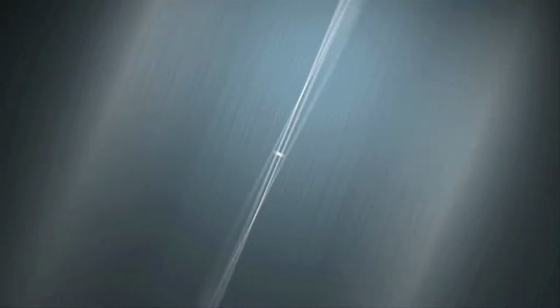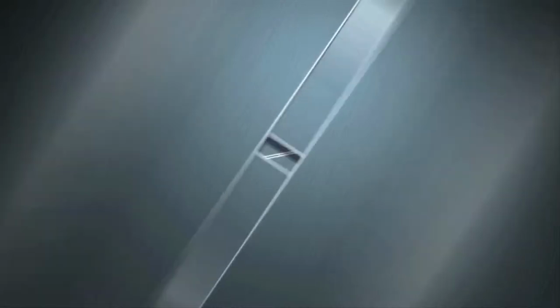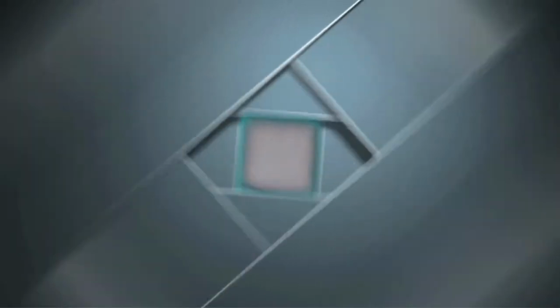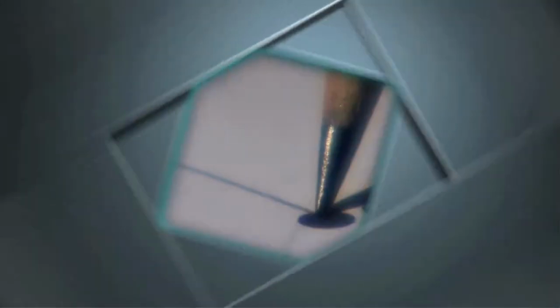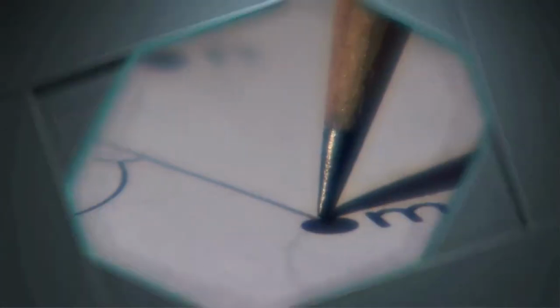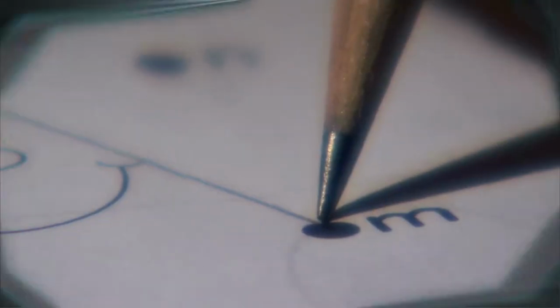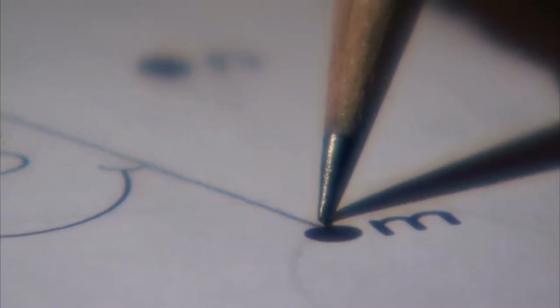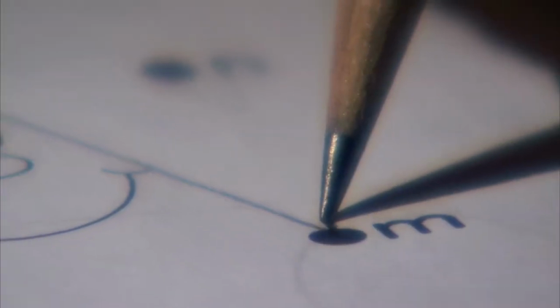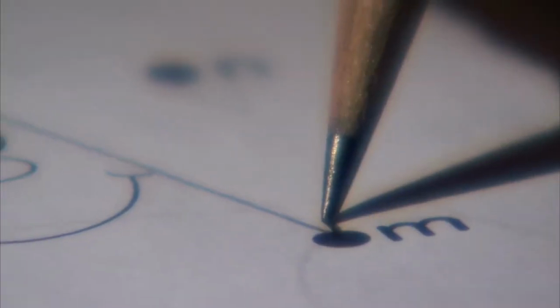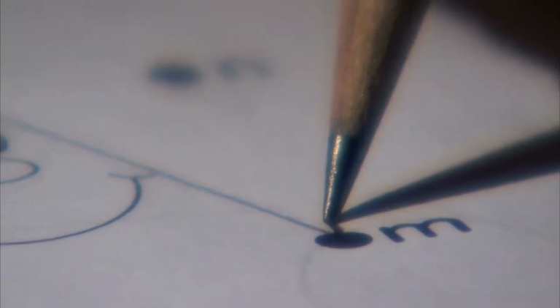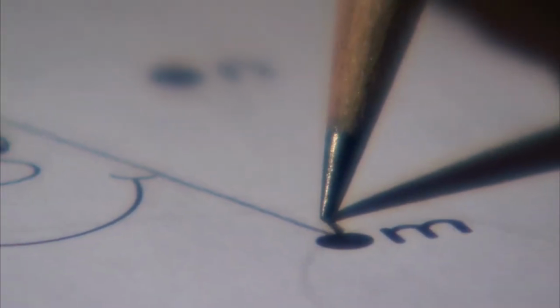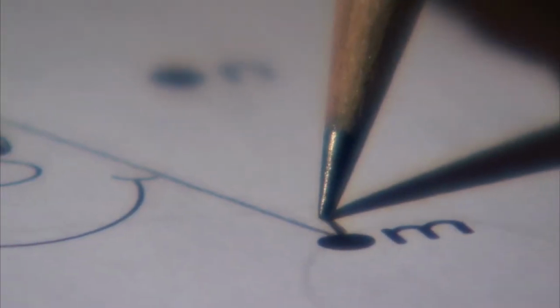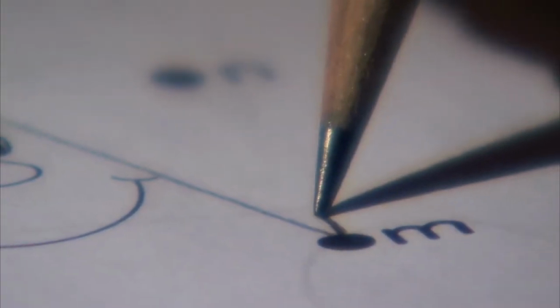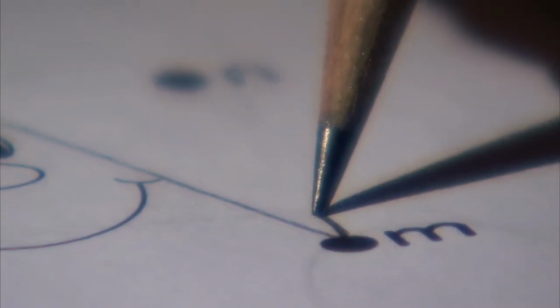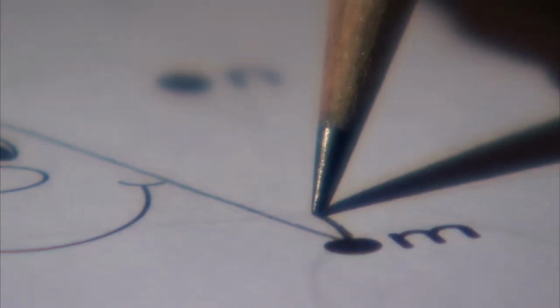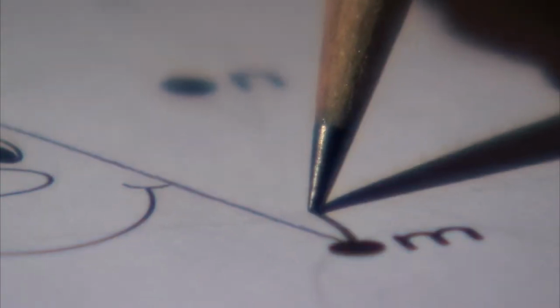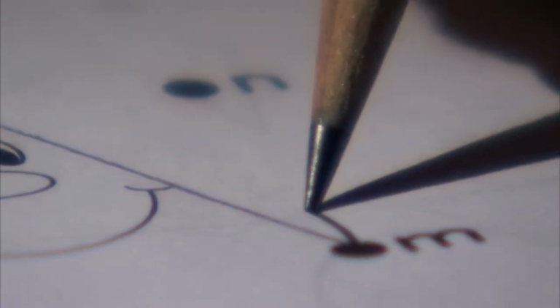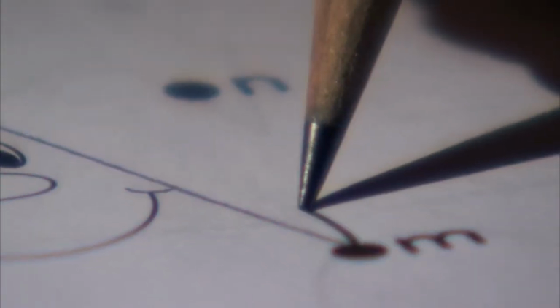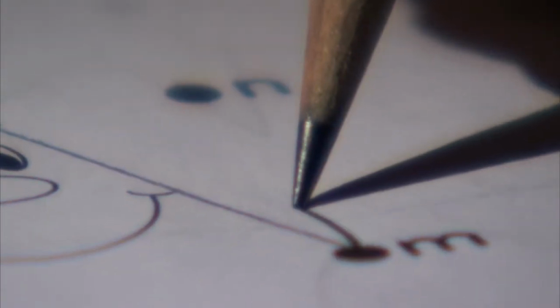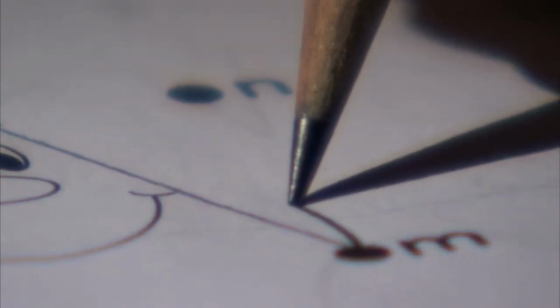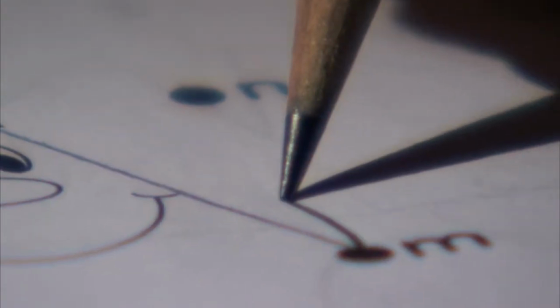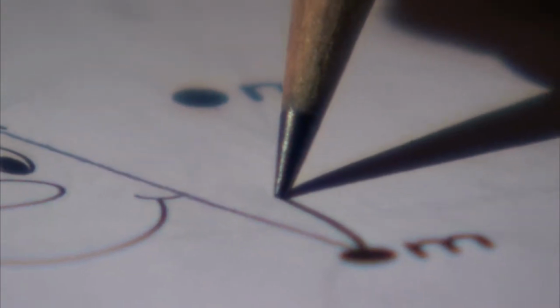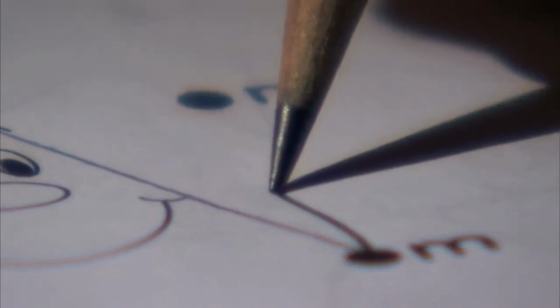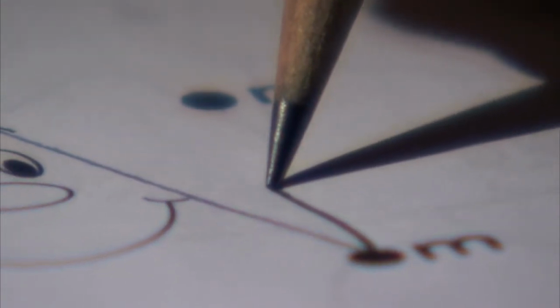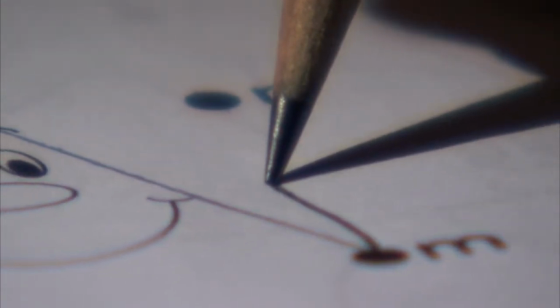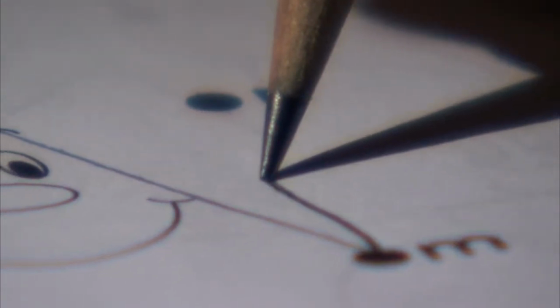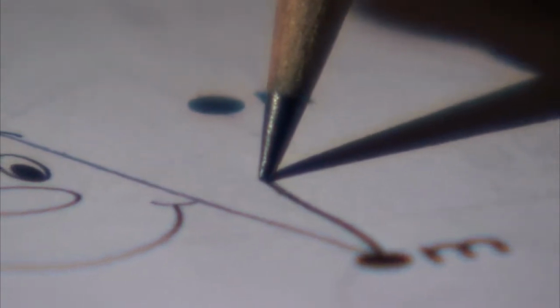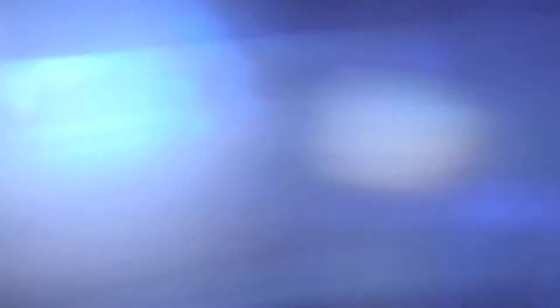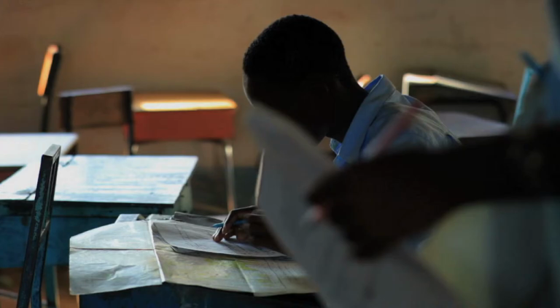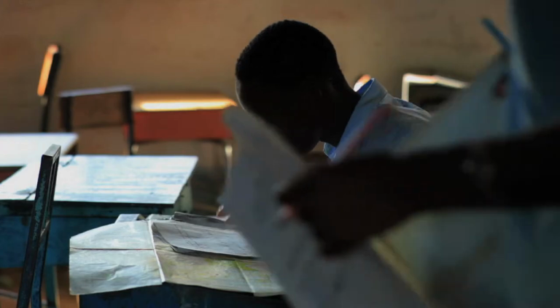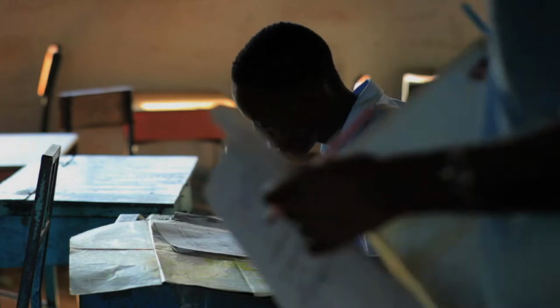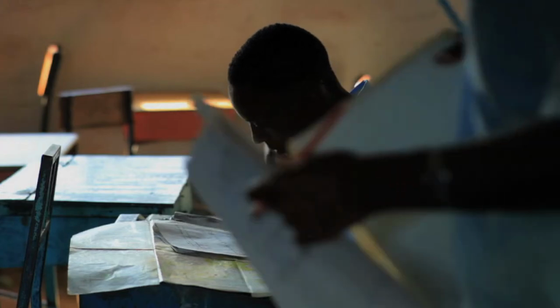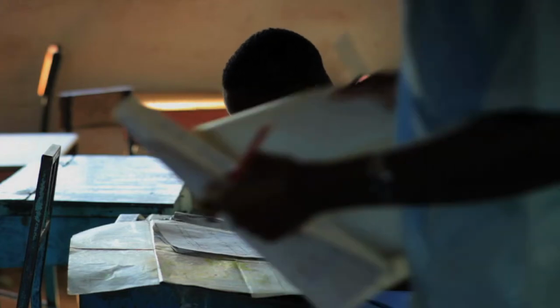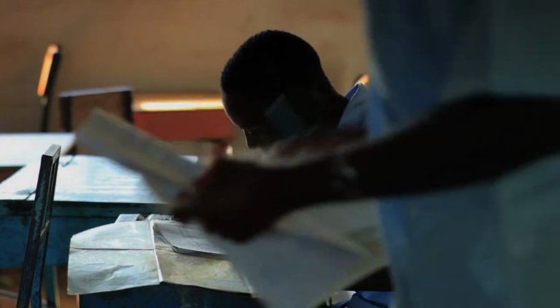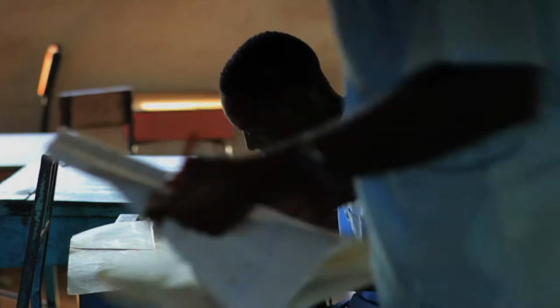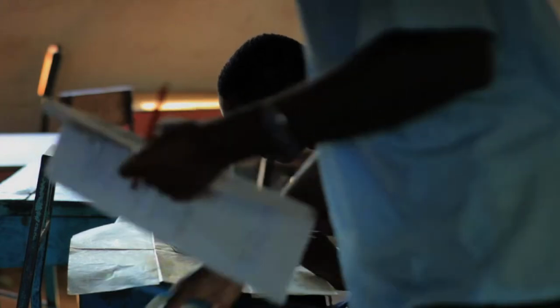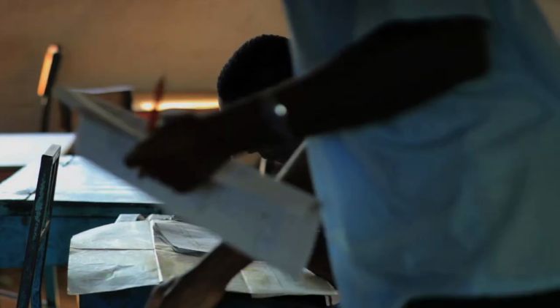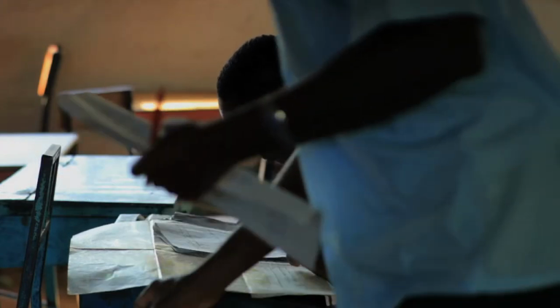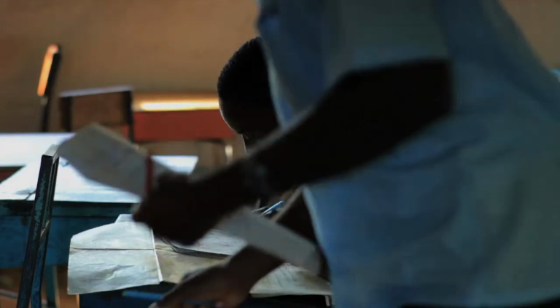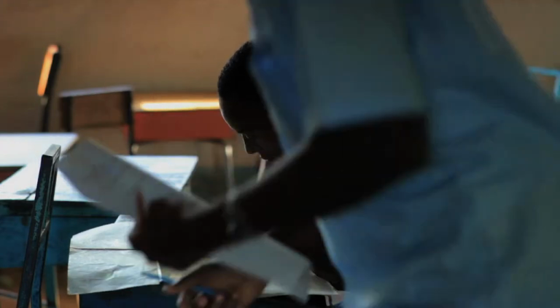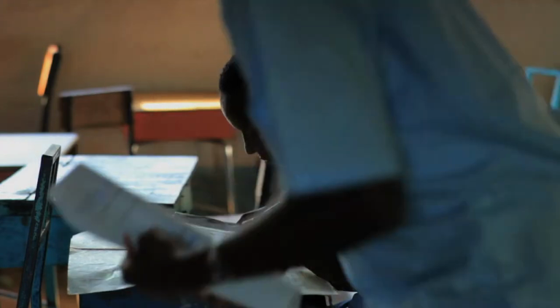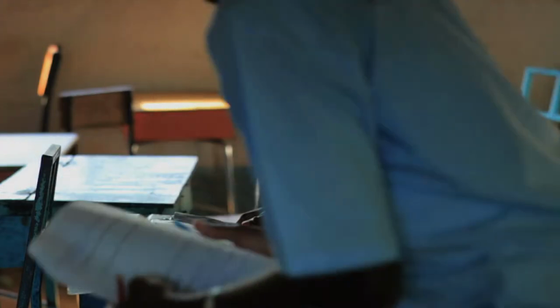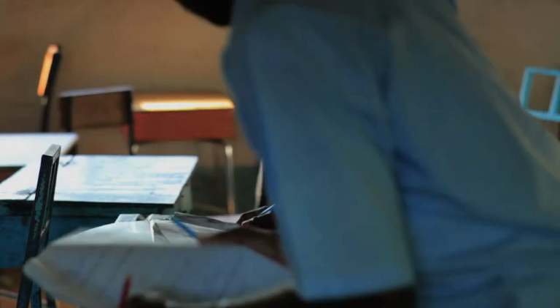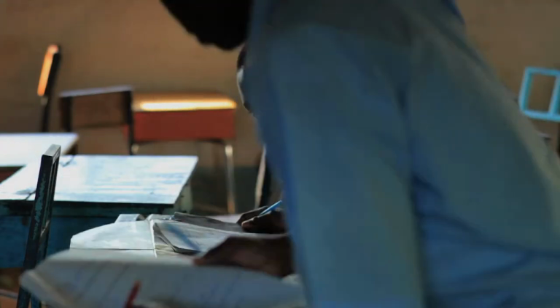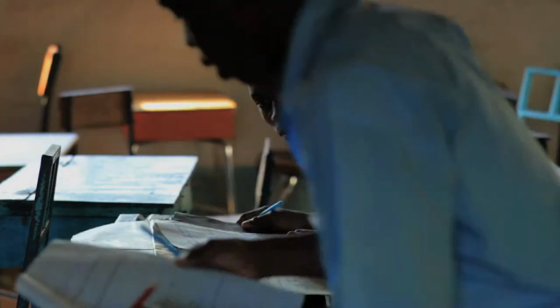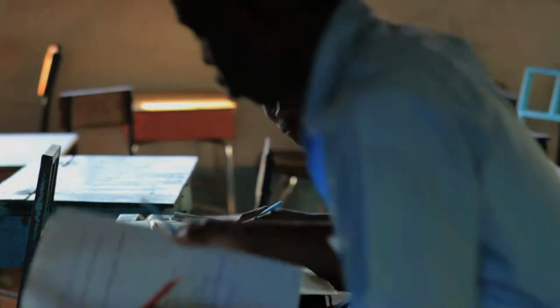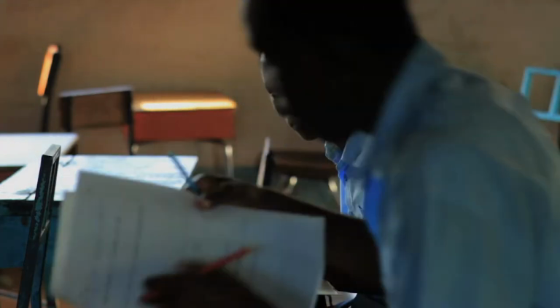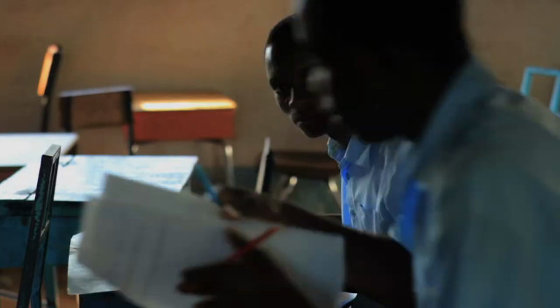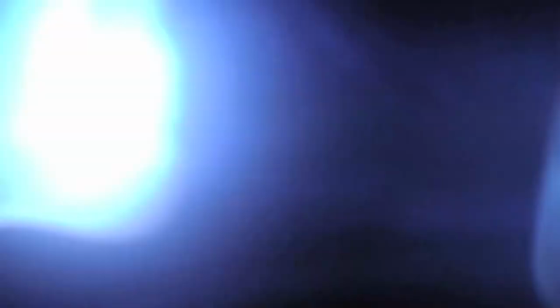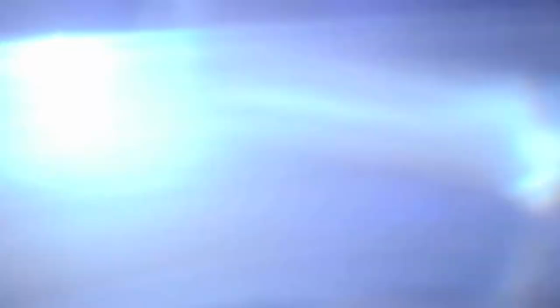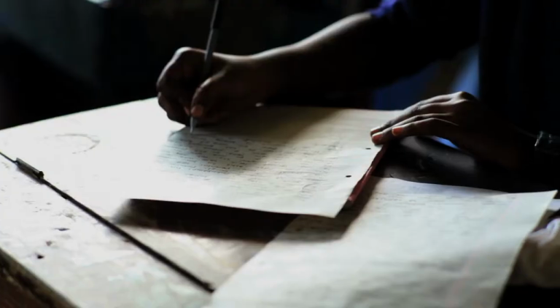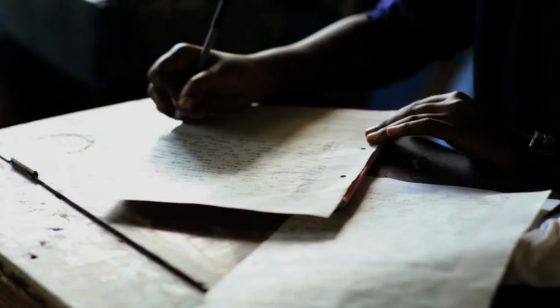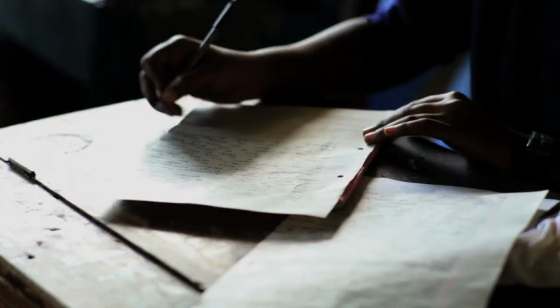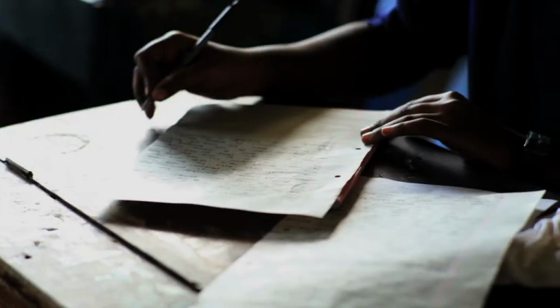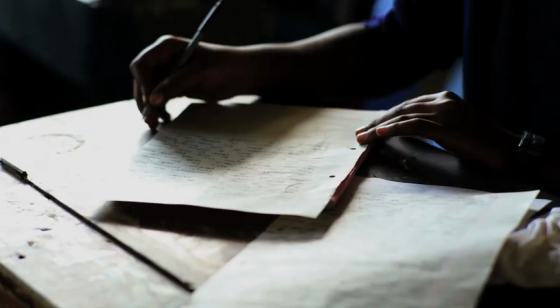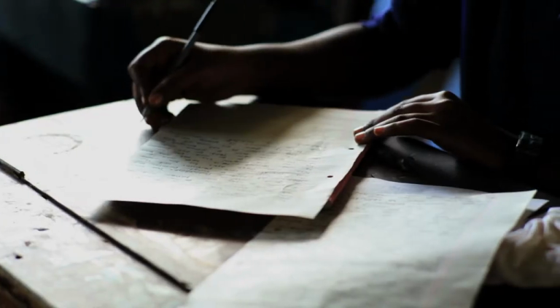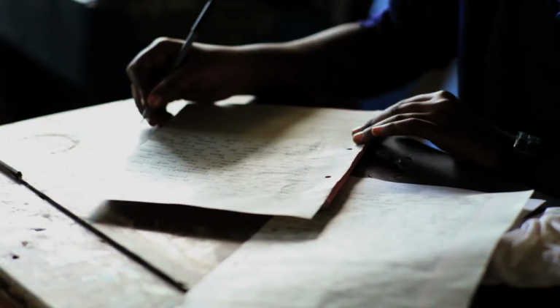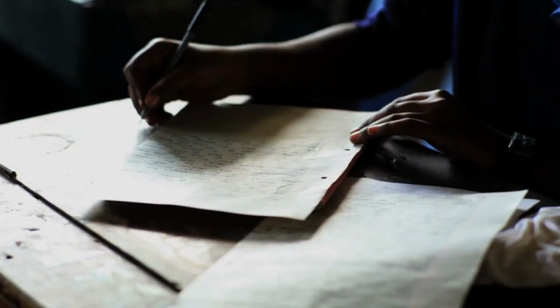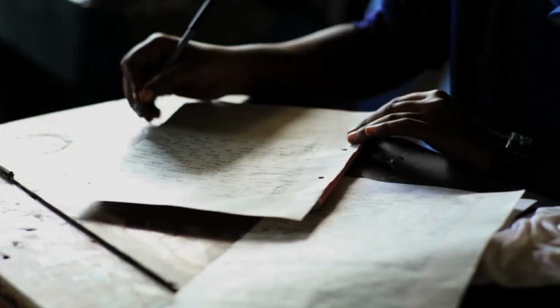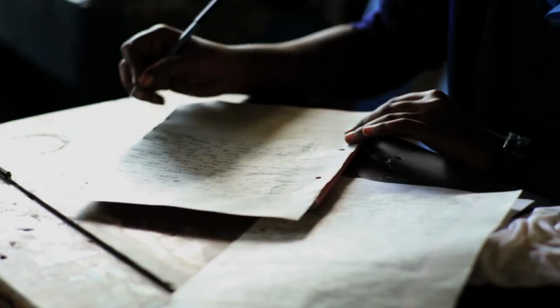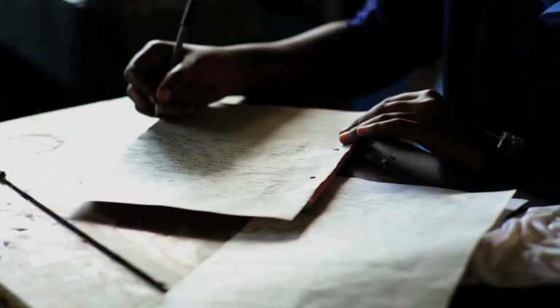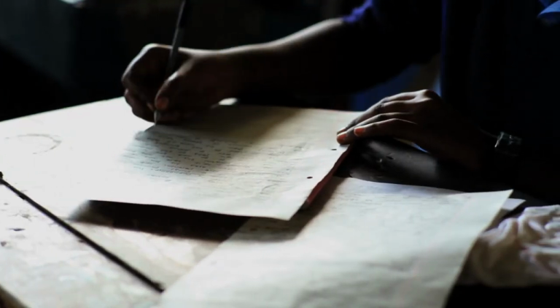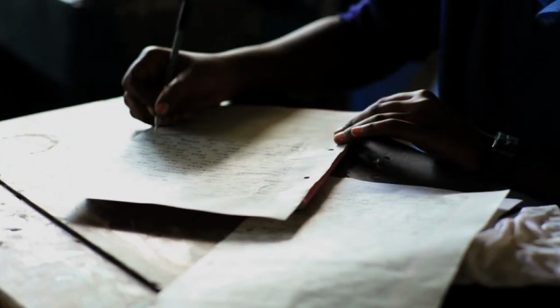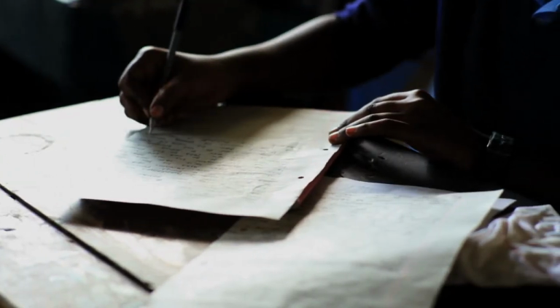Please take out your number two pencils. The words all students dread. But why a number two?